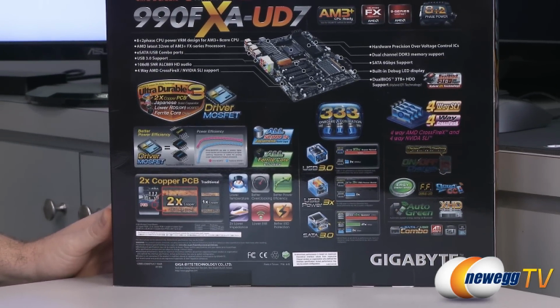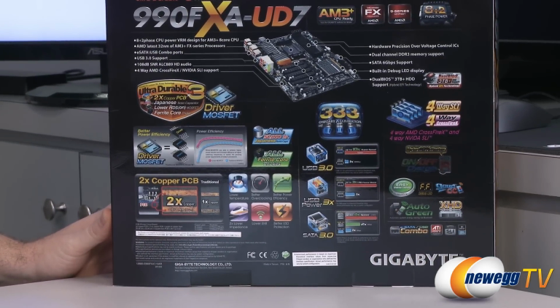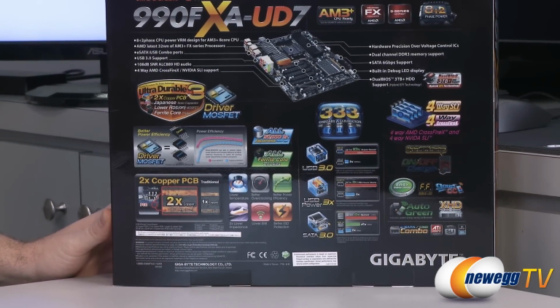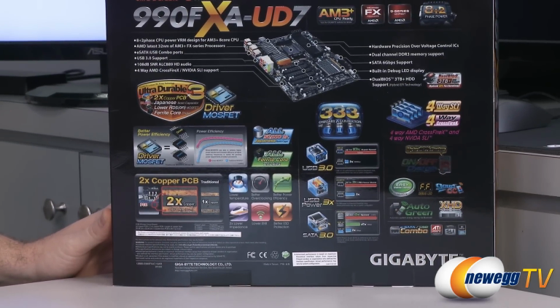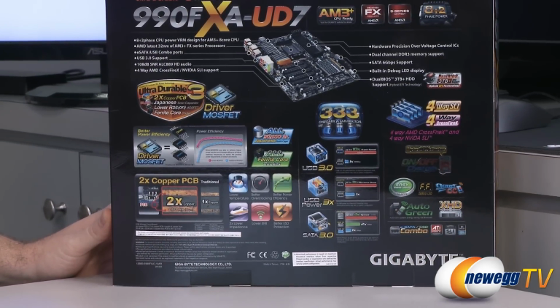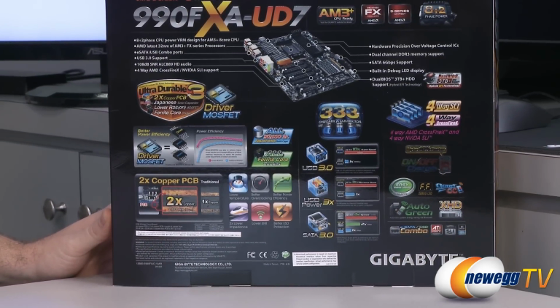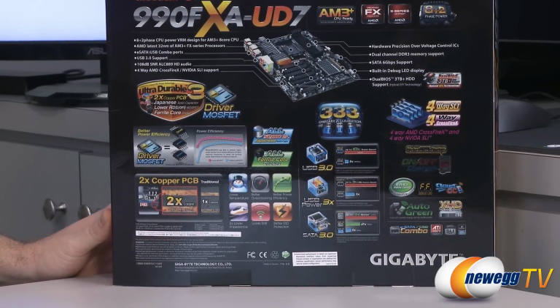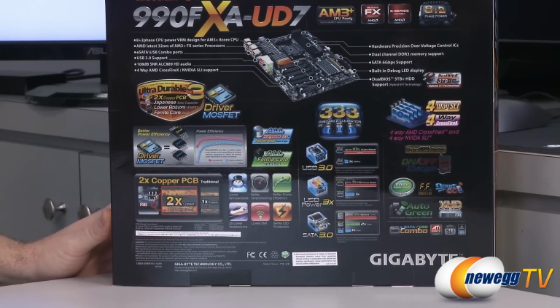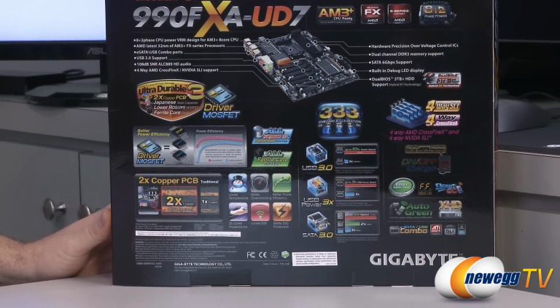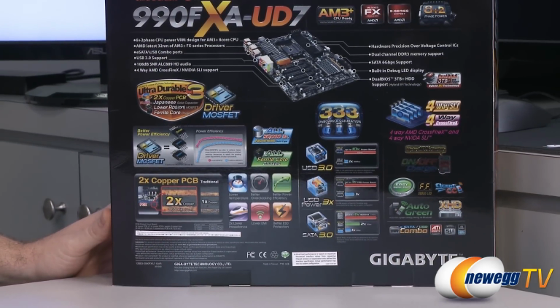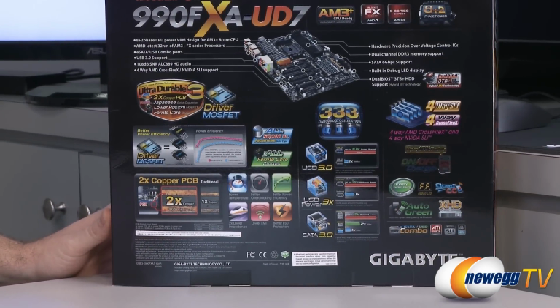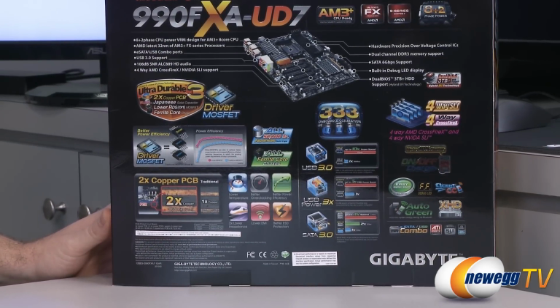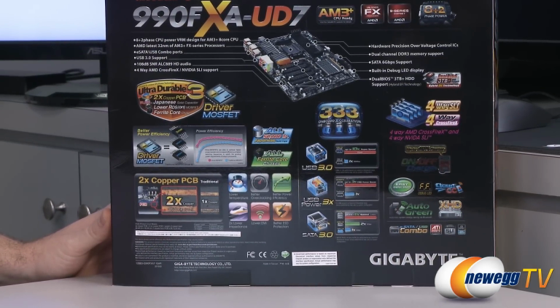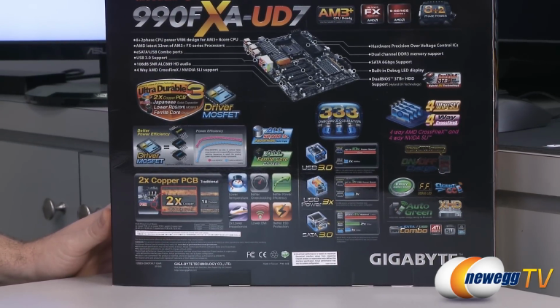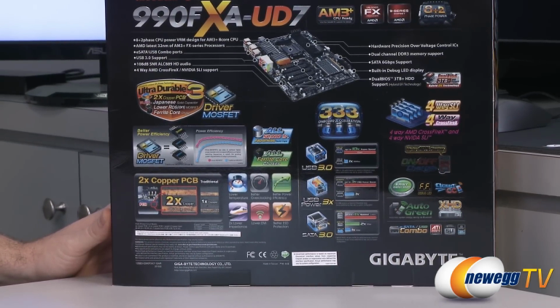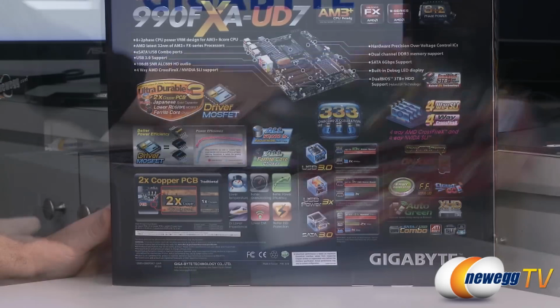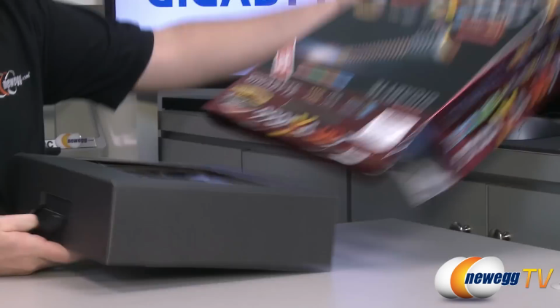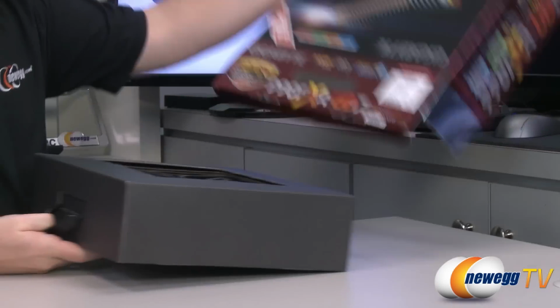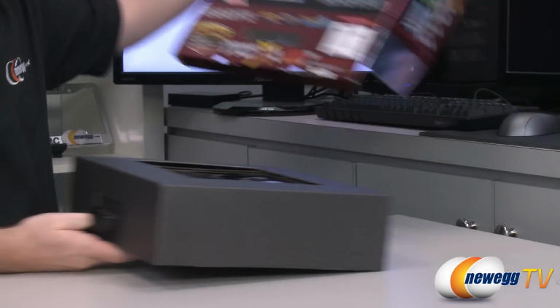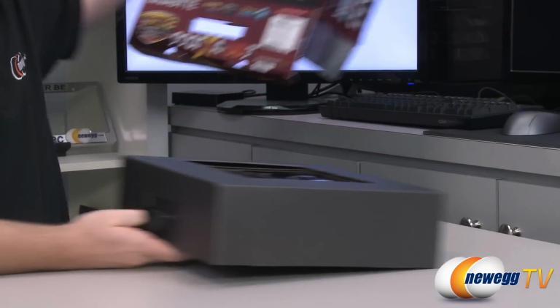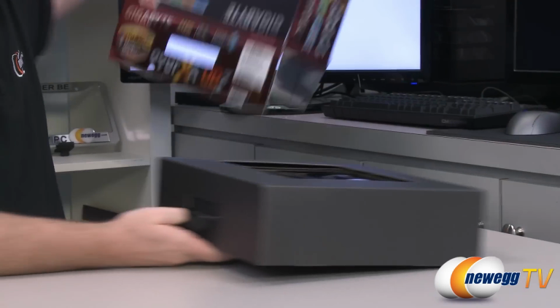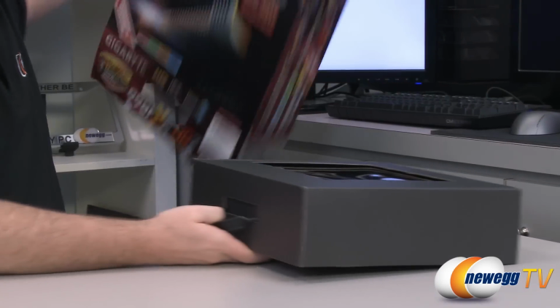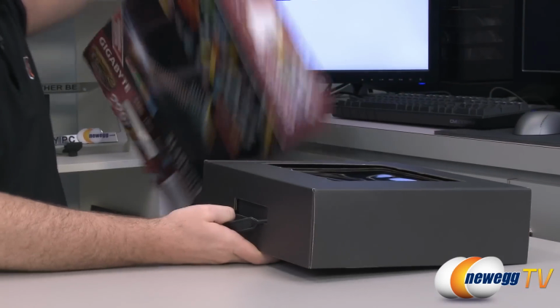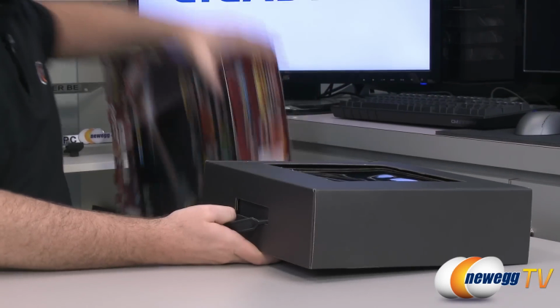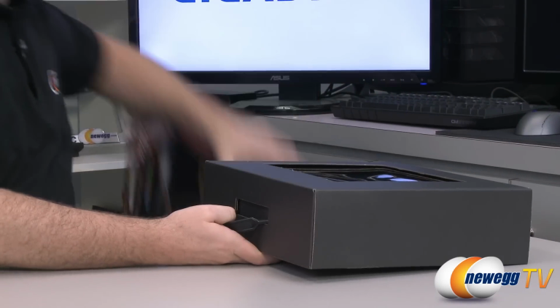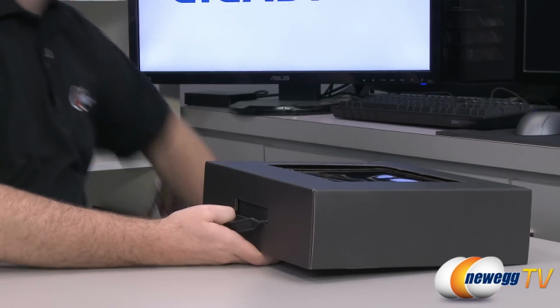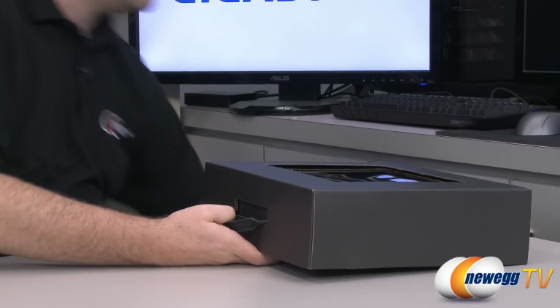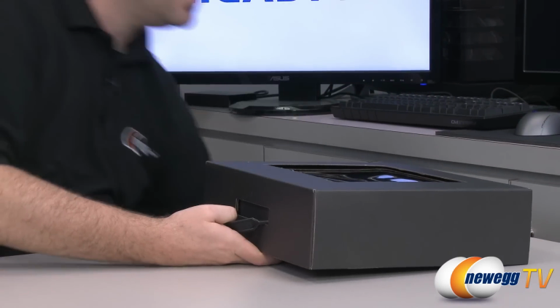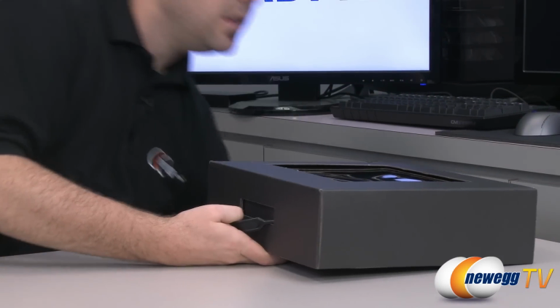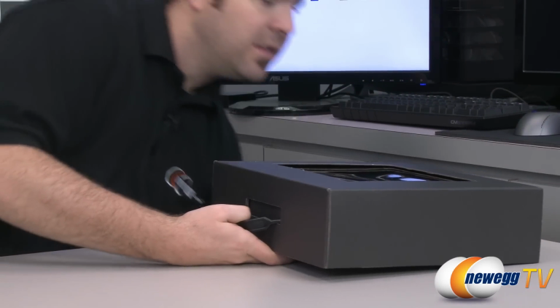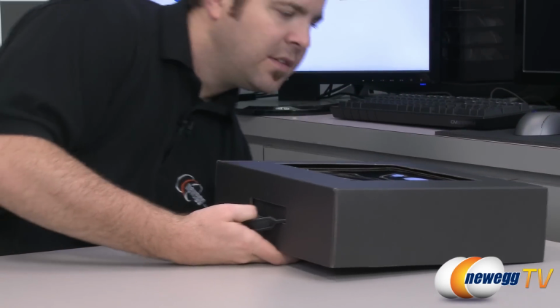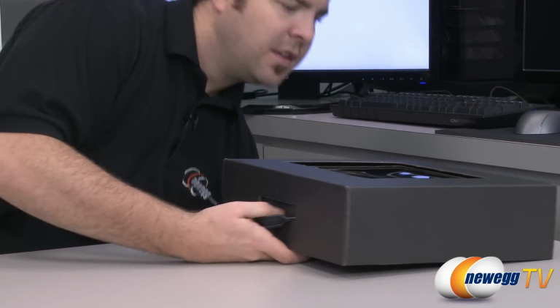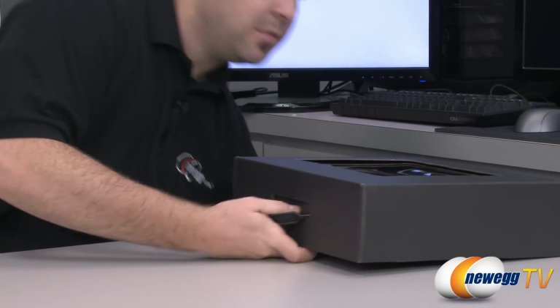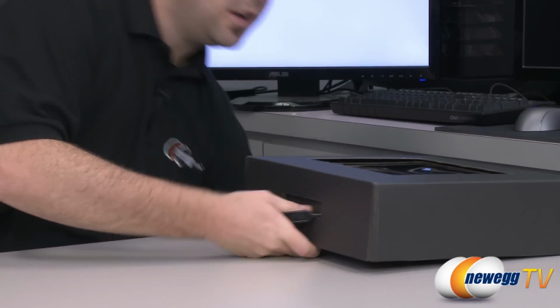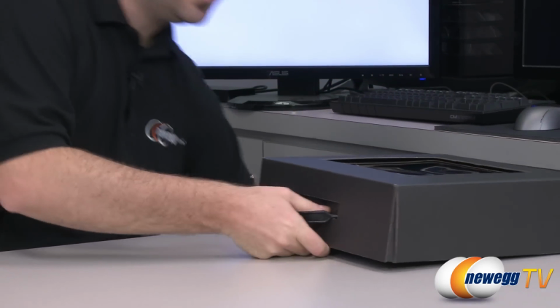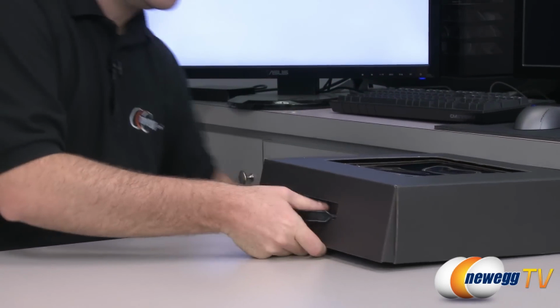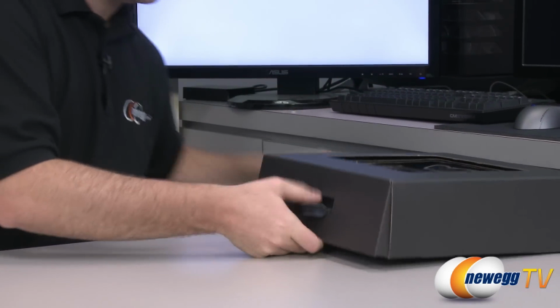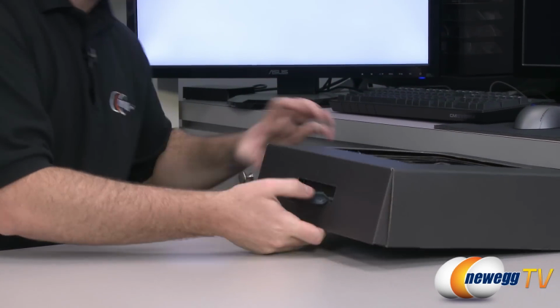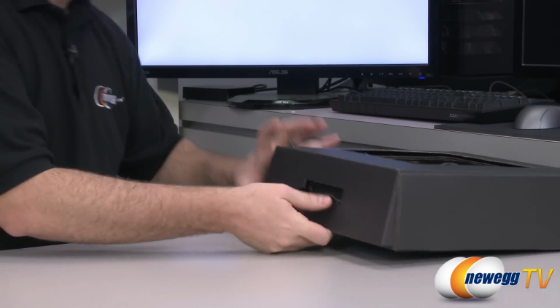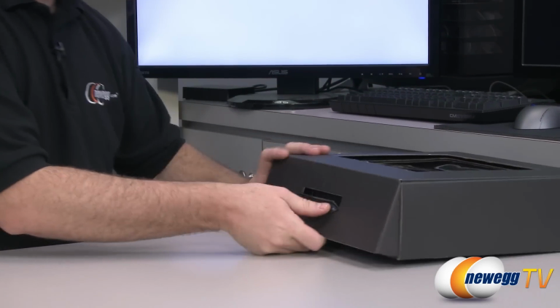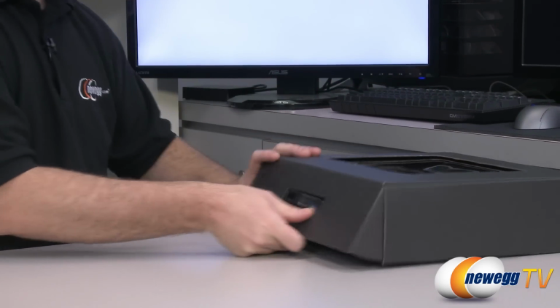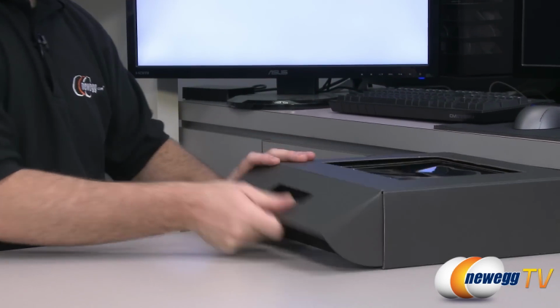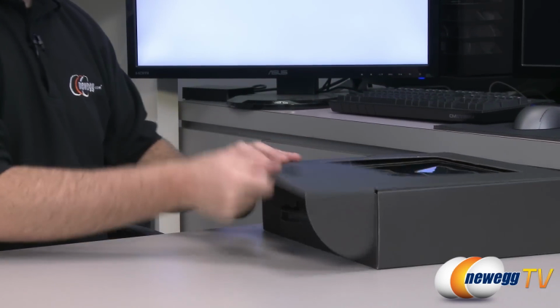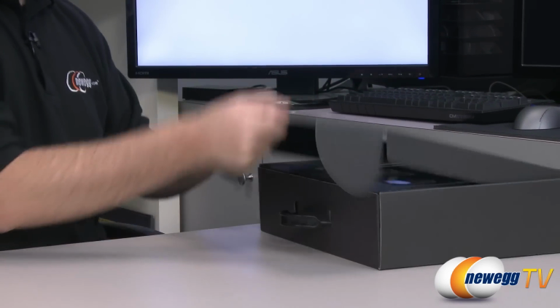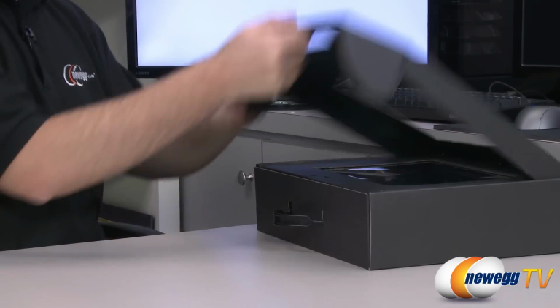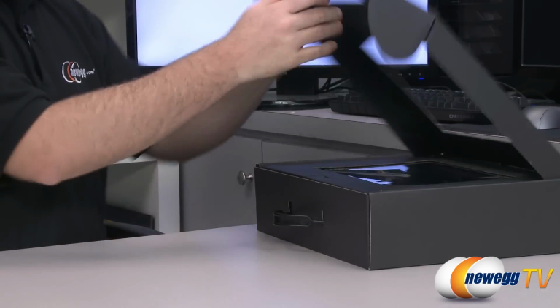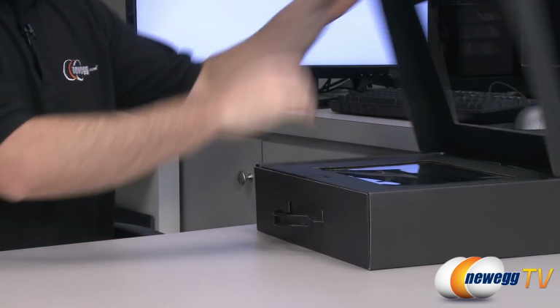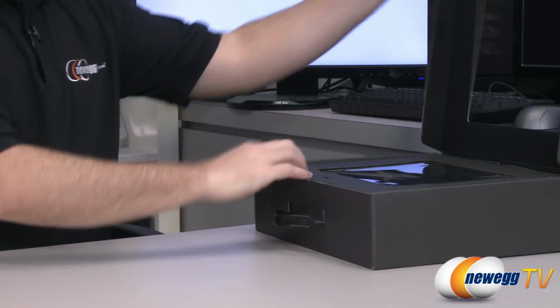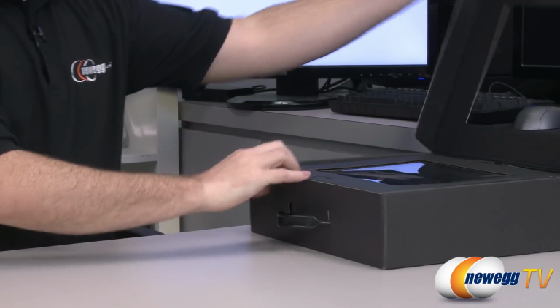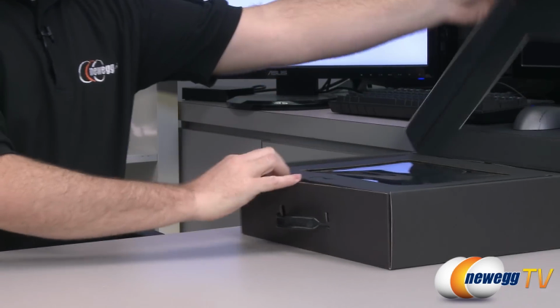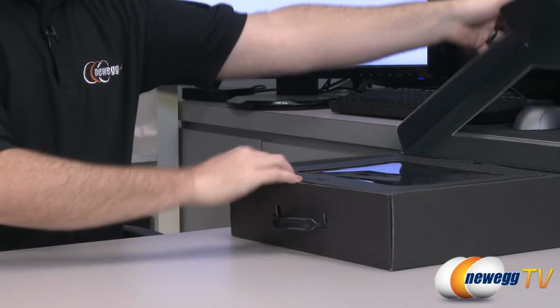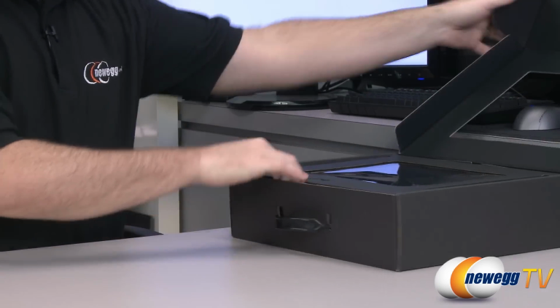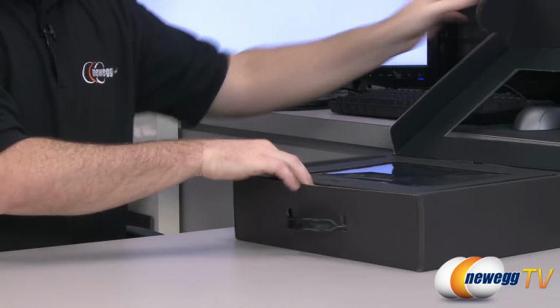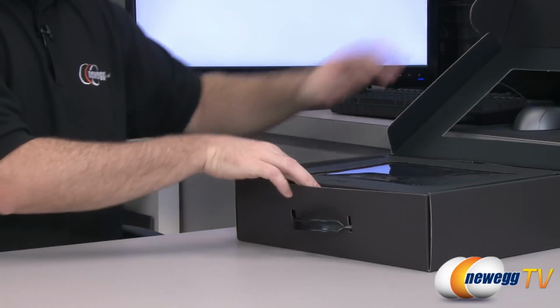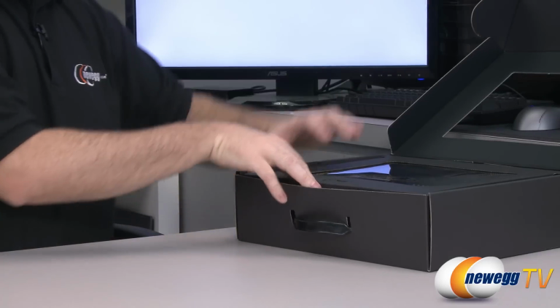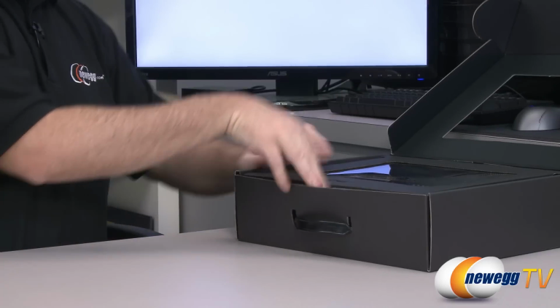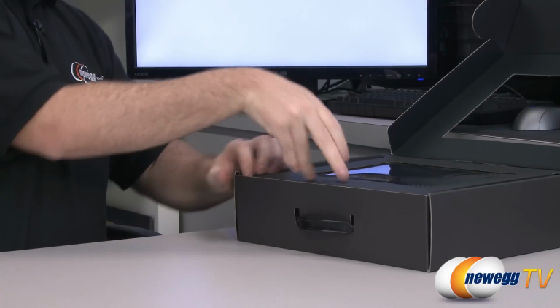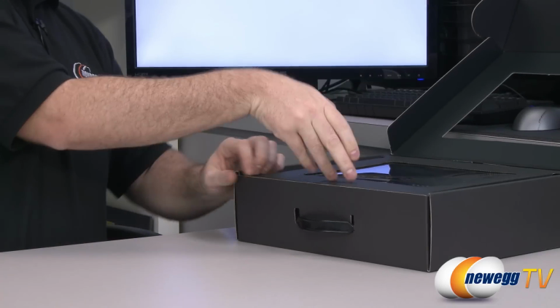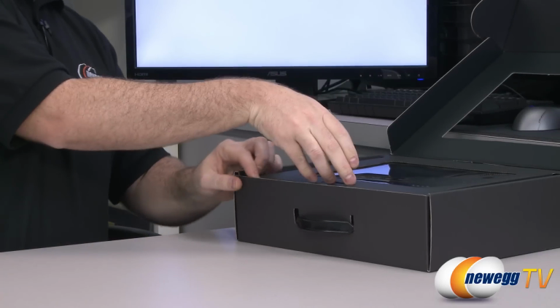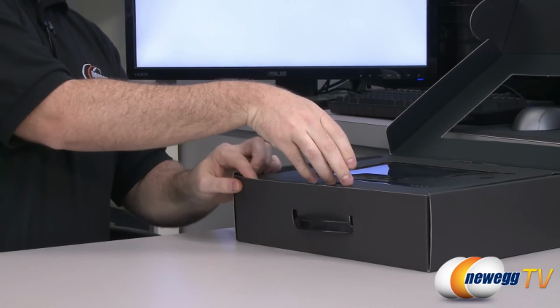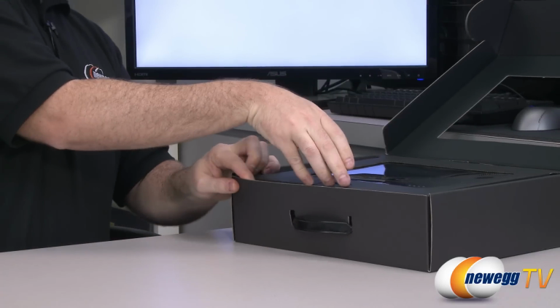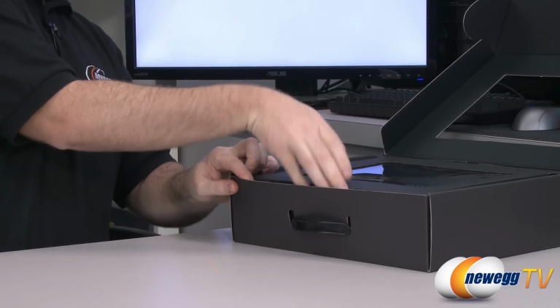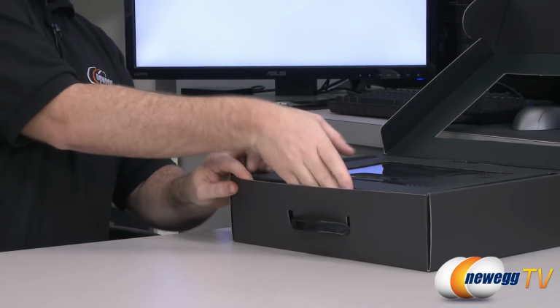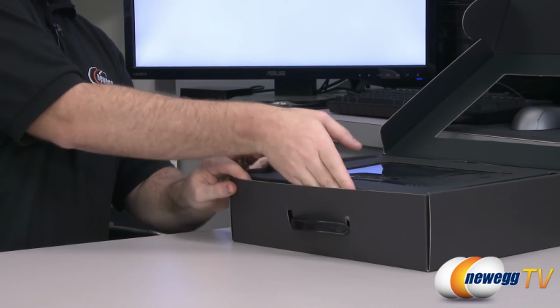Let's take a look inside the box. We have another box inside — and there's the motherboard with a nice little peekaboo window.